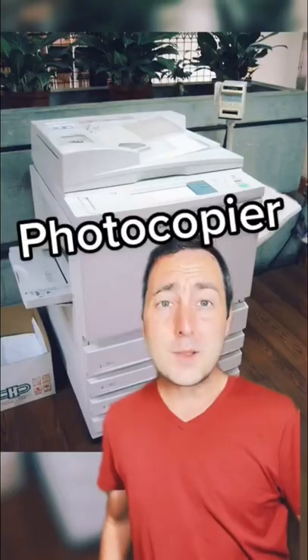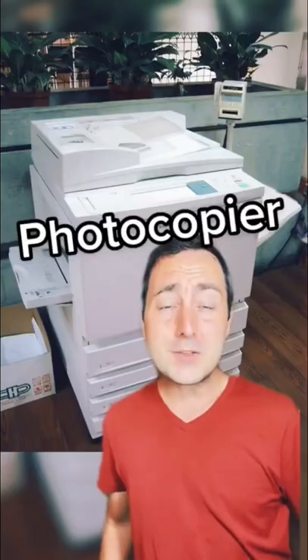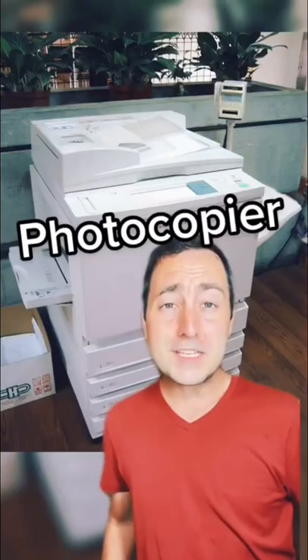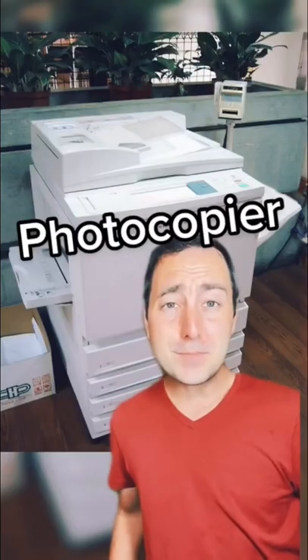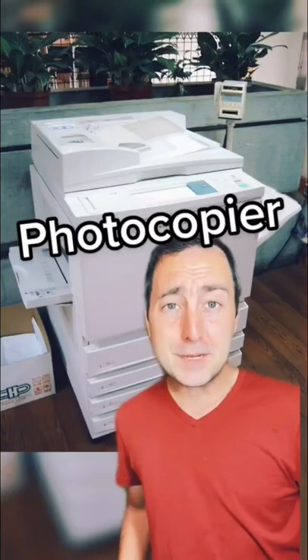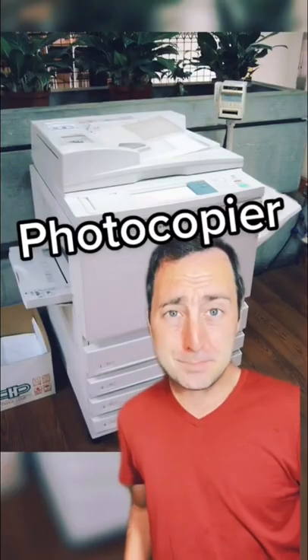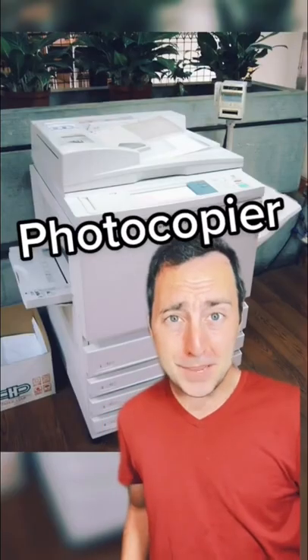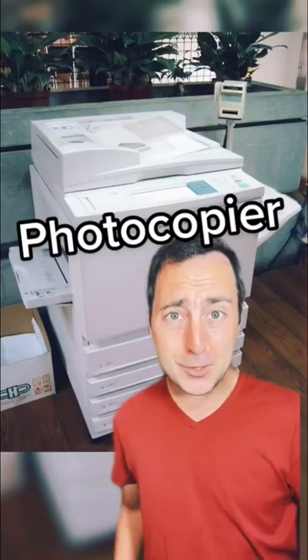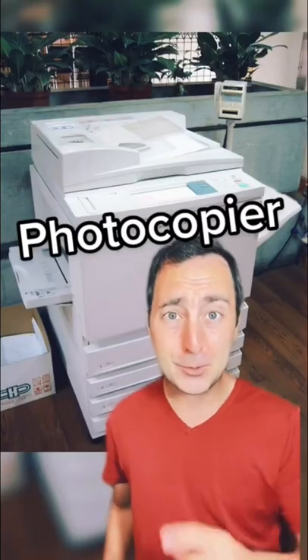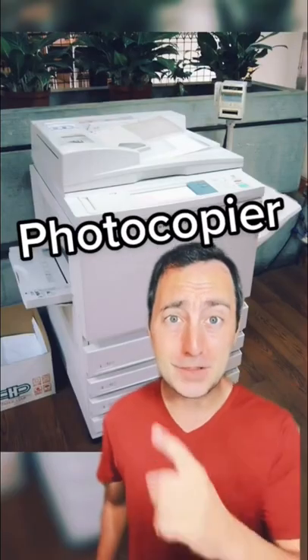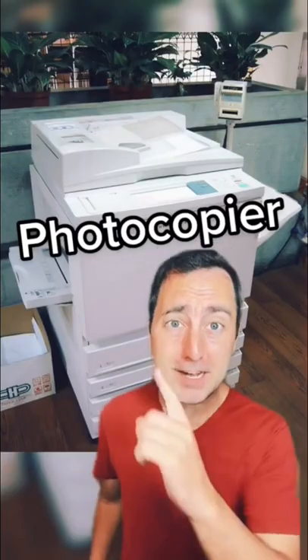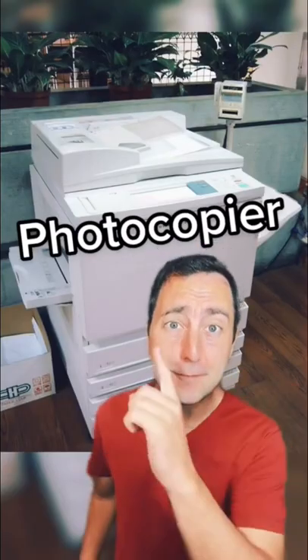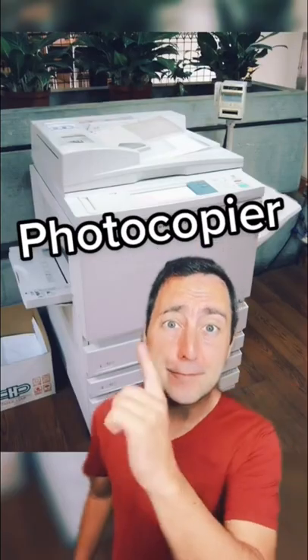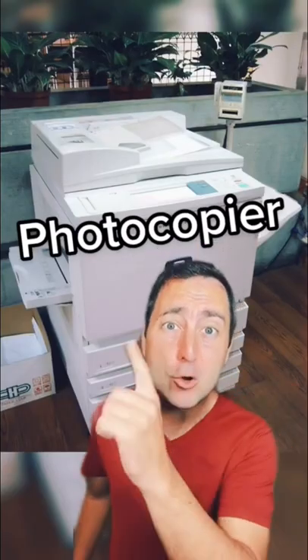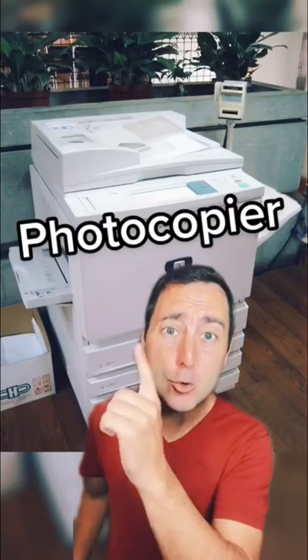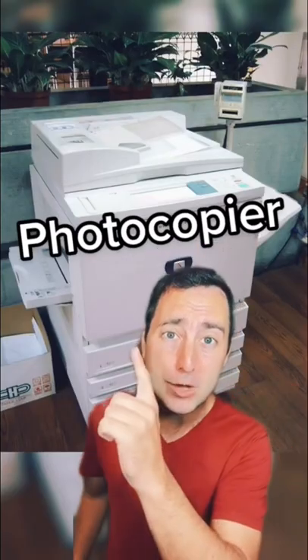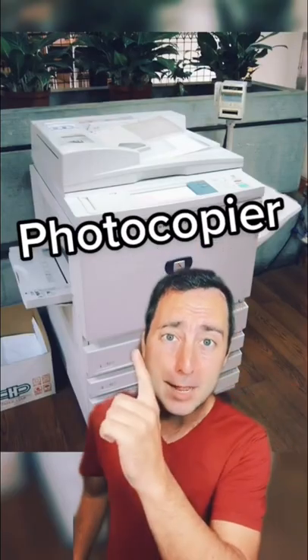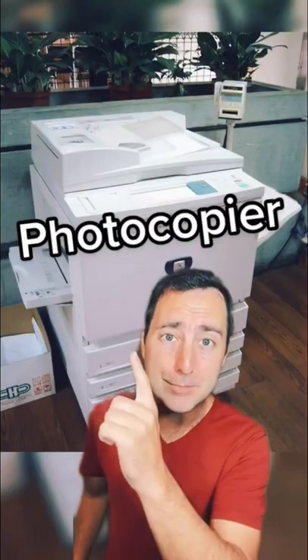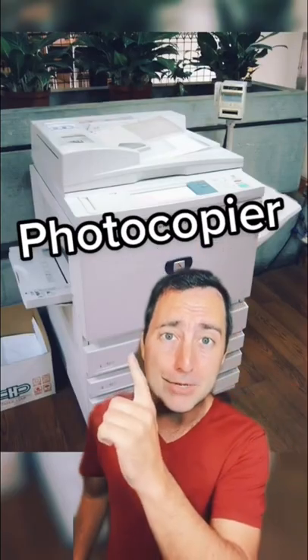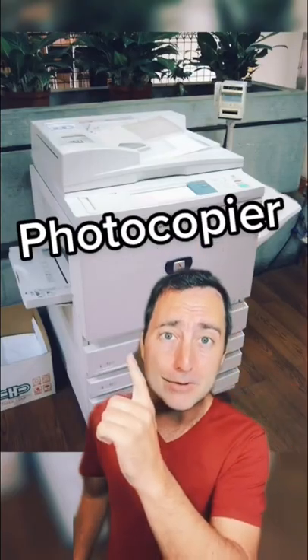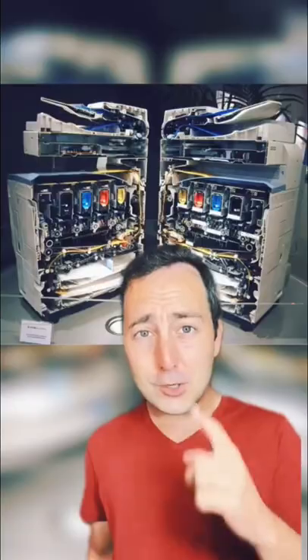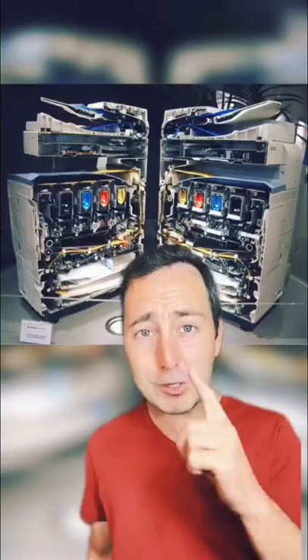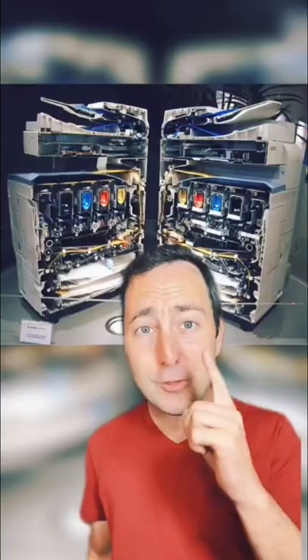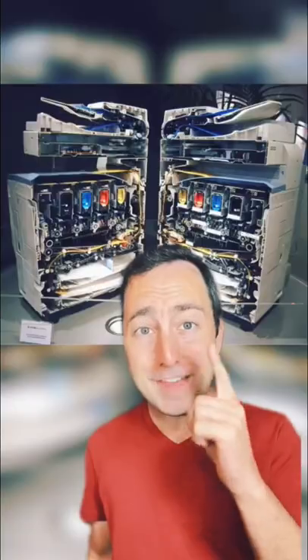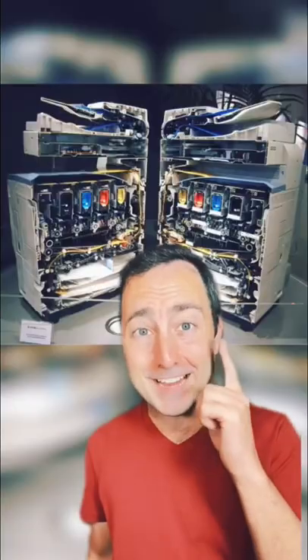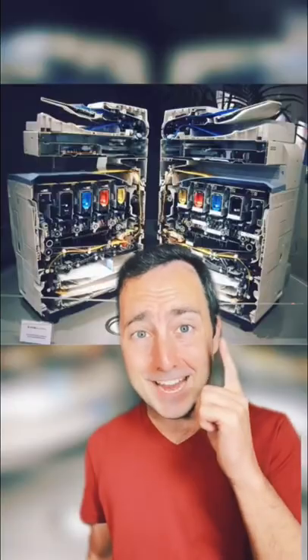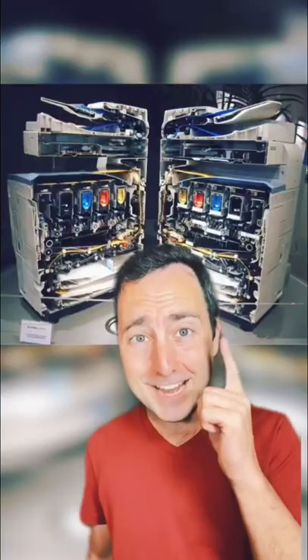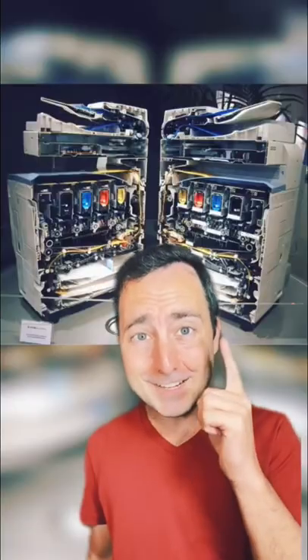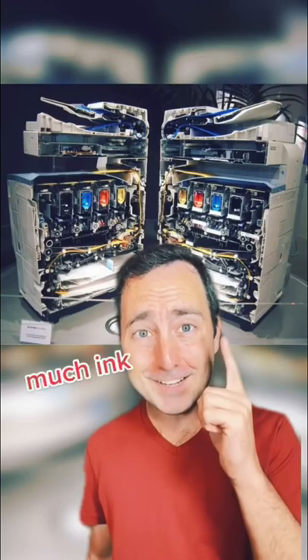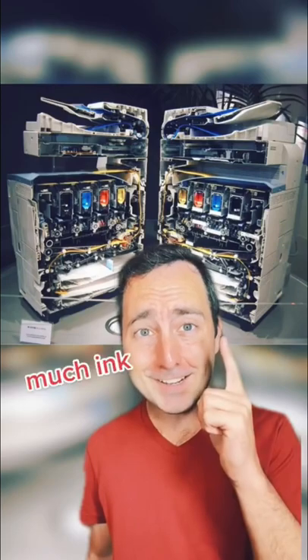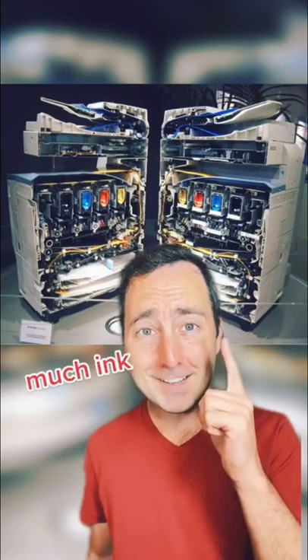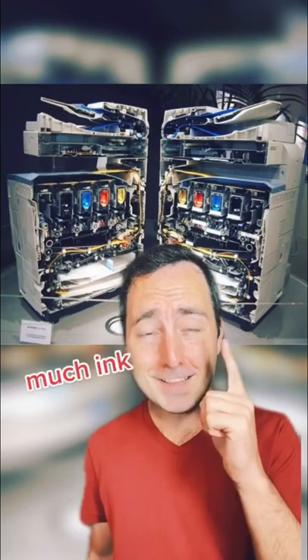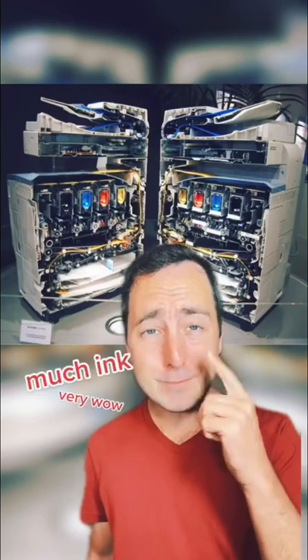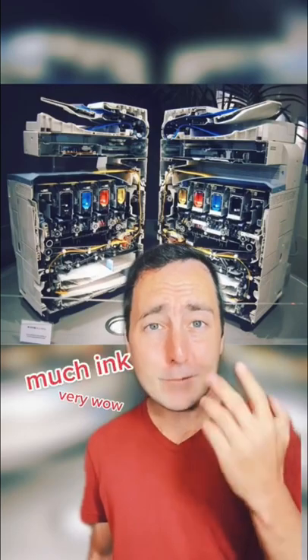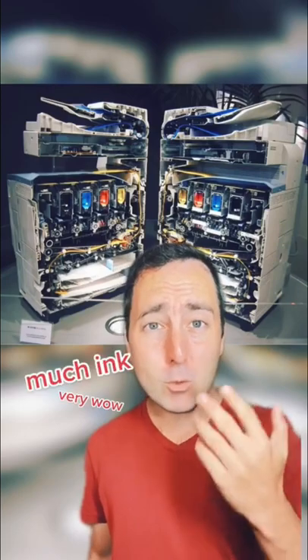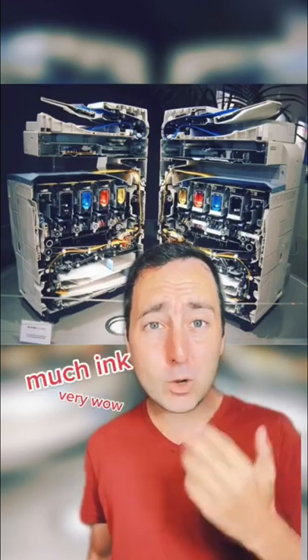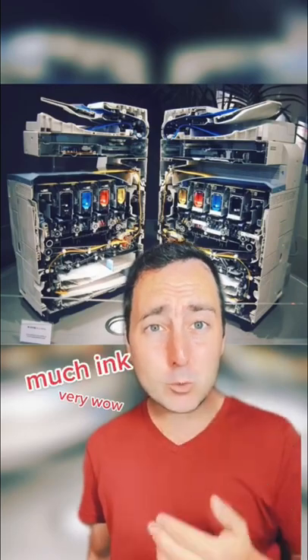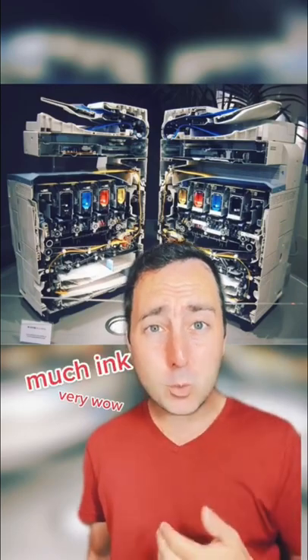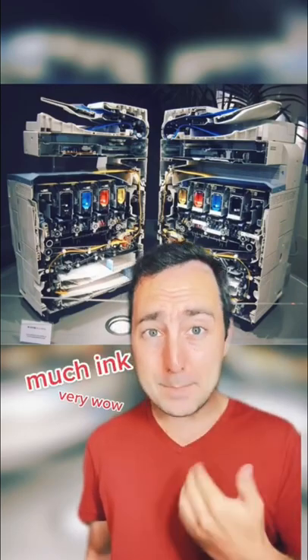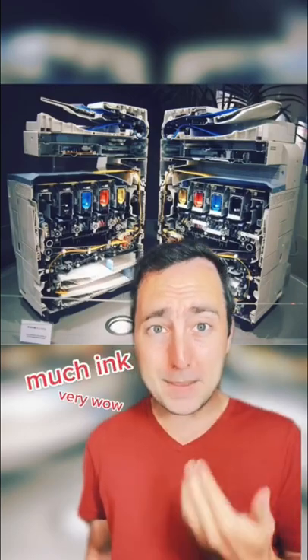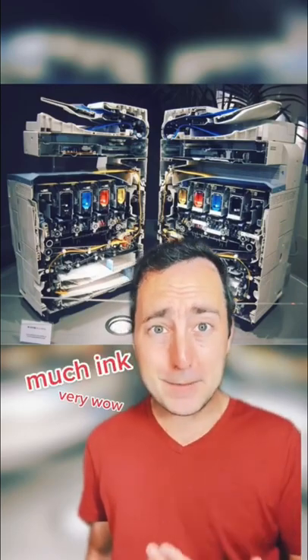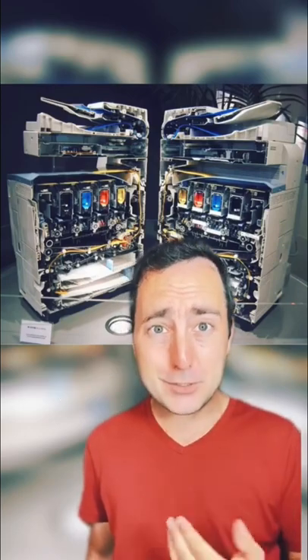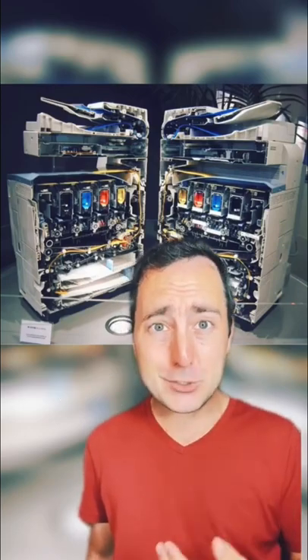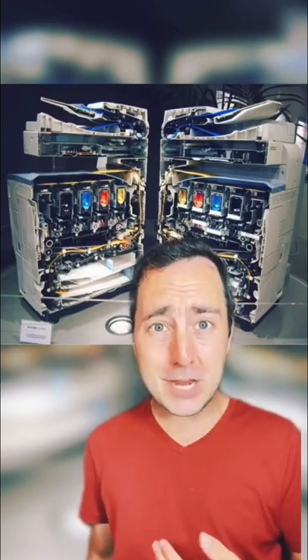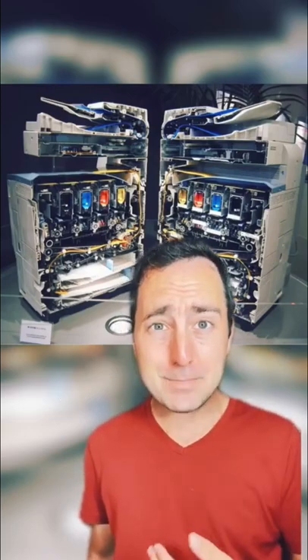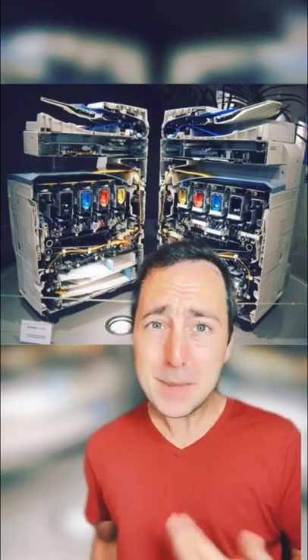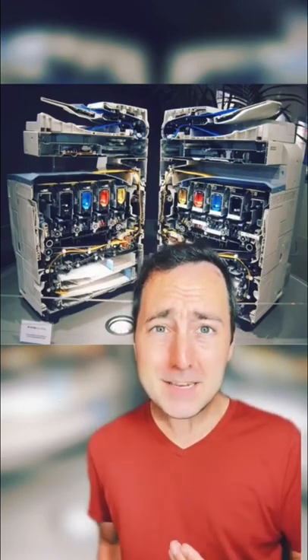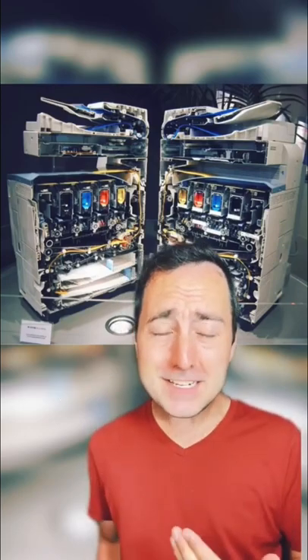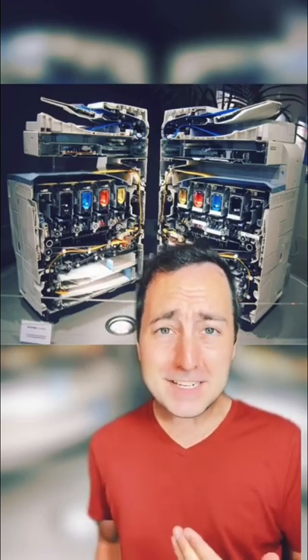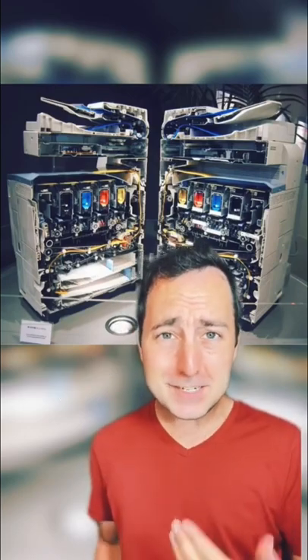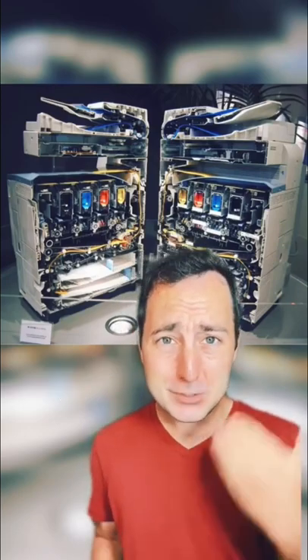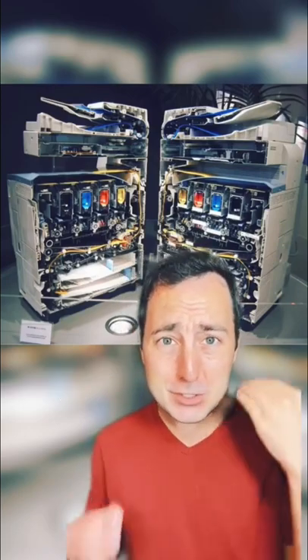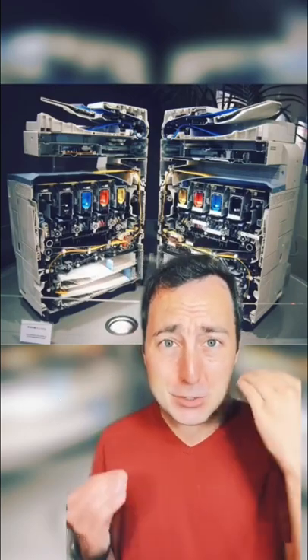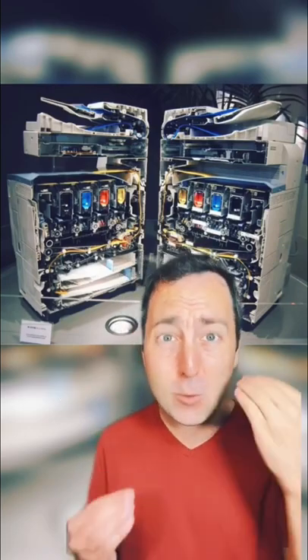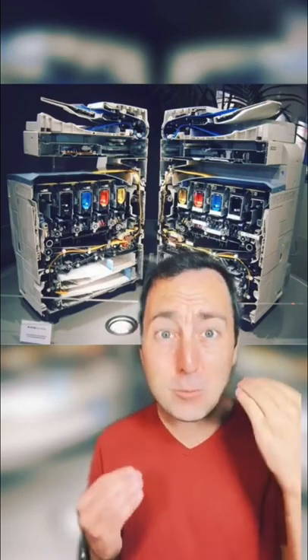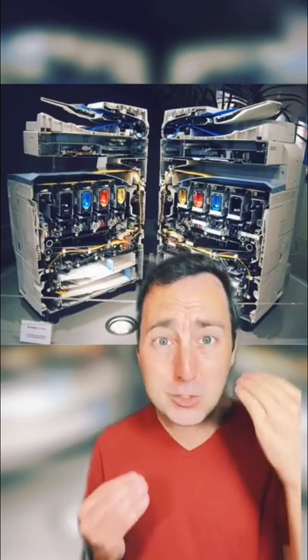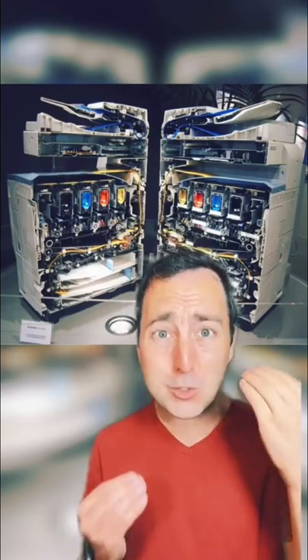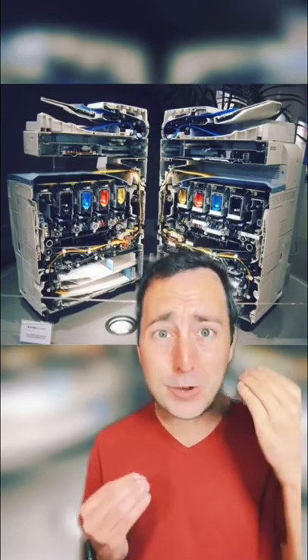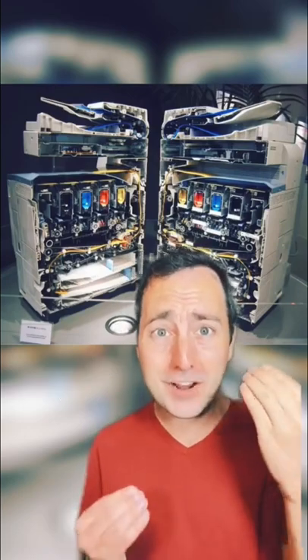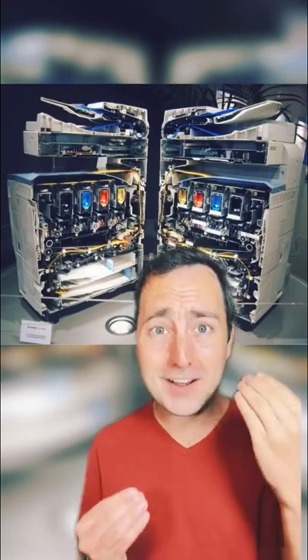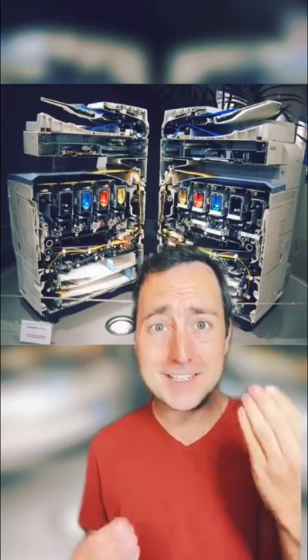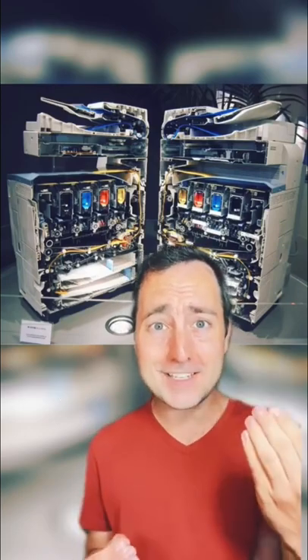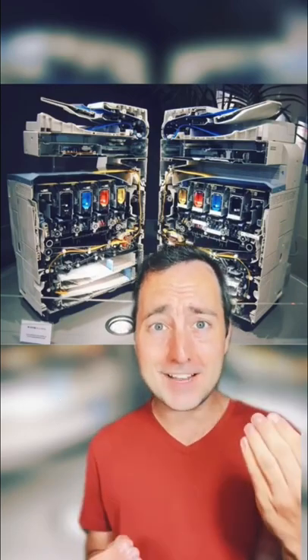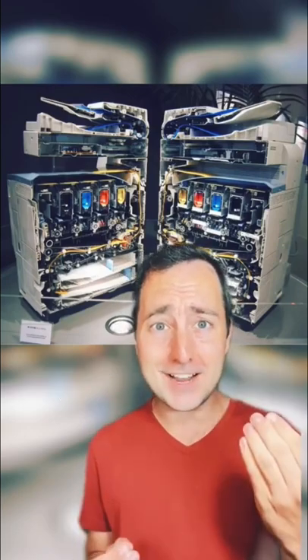What about something bigger, like a photocopier? Look at all that ink. Have you ever wondered why paper's jammed? Maybe it's because there's so much going on inside.